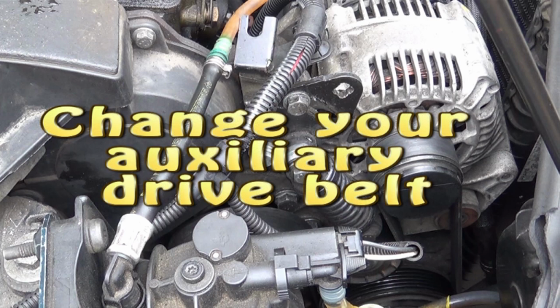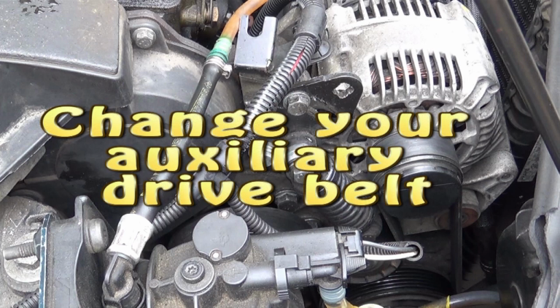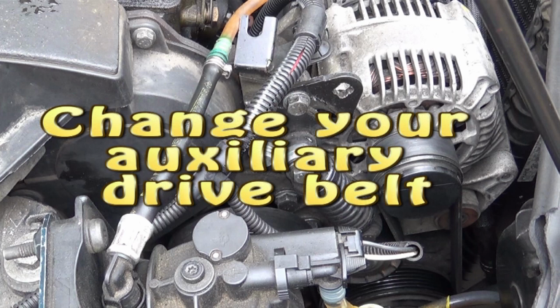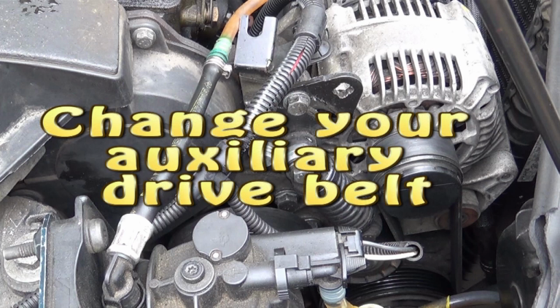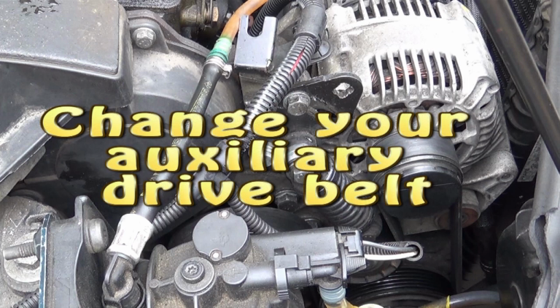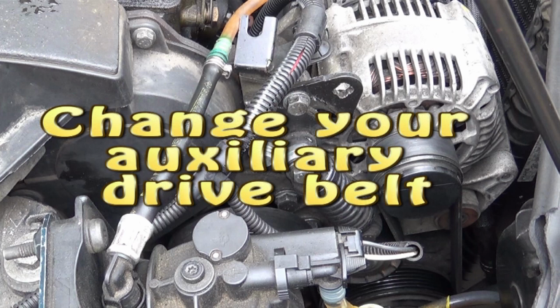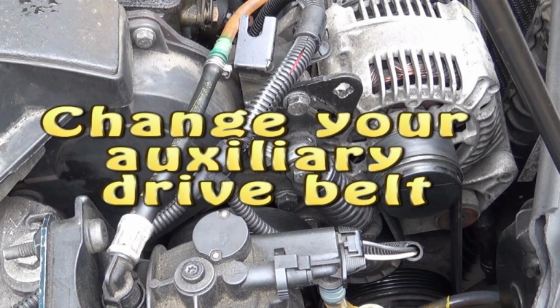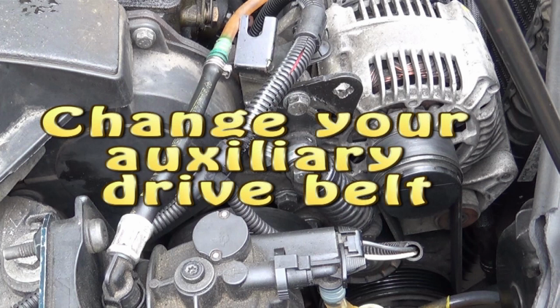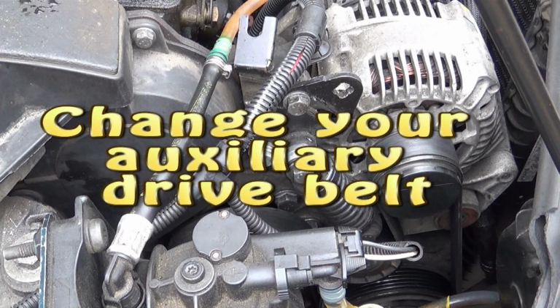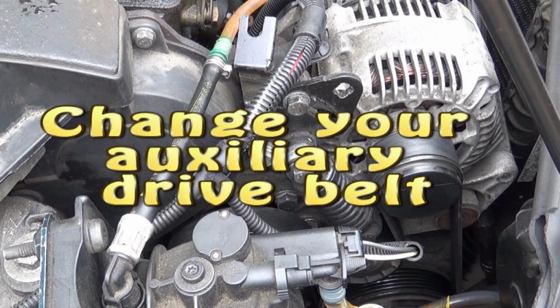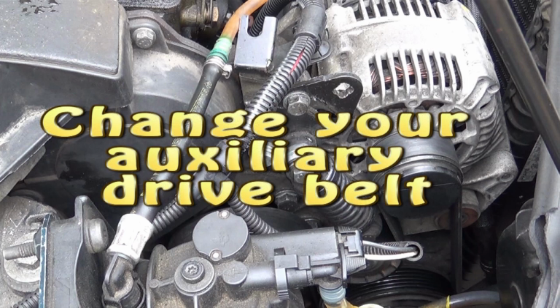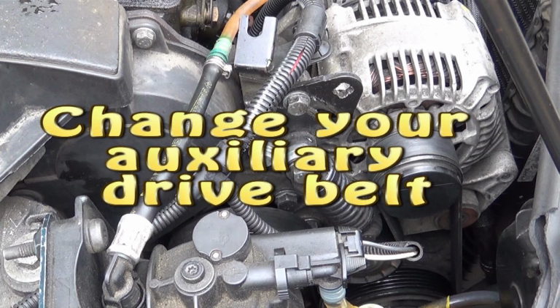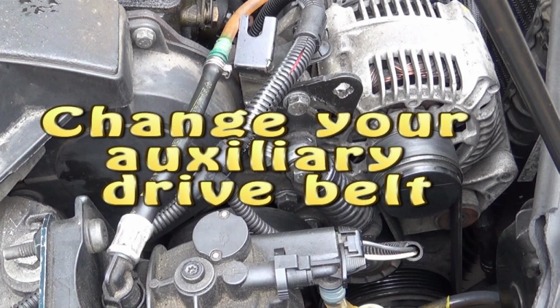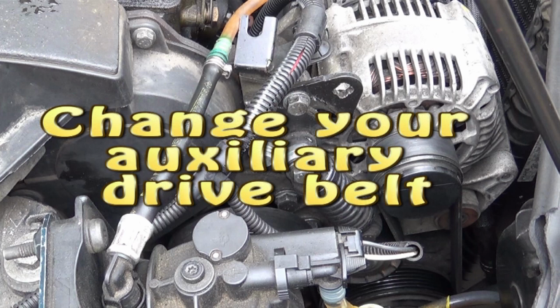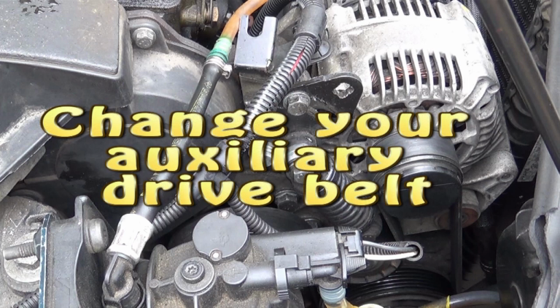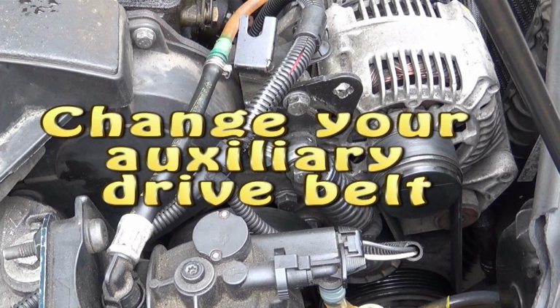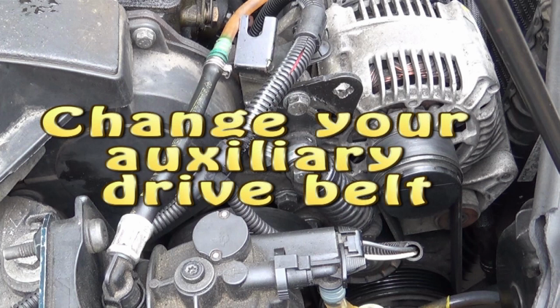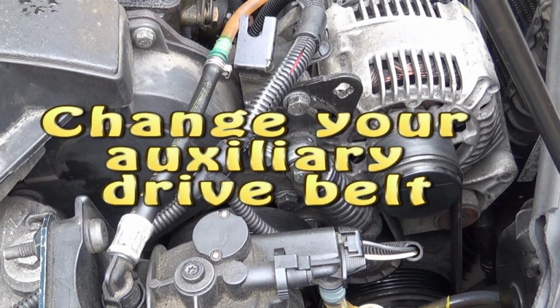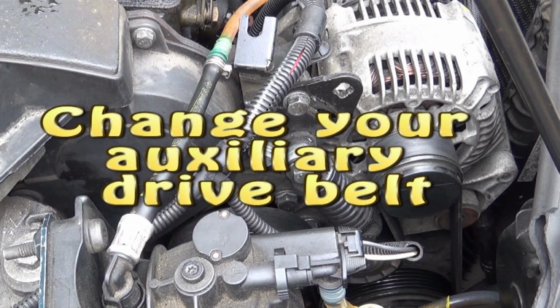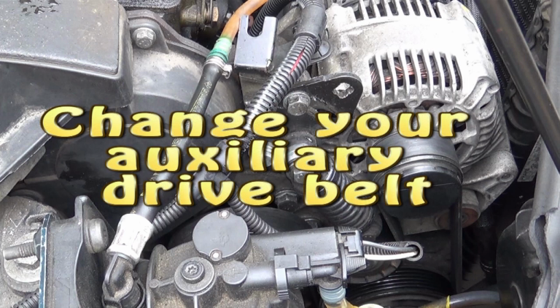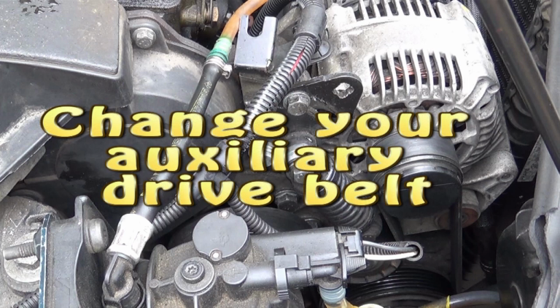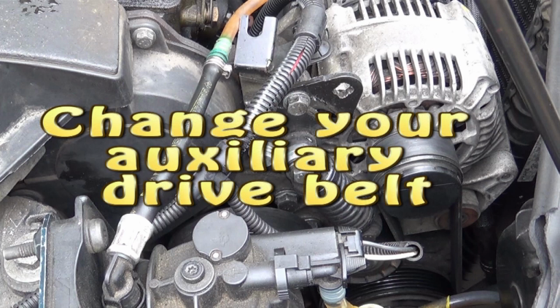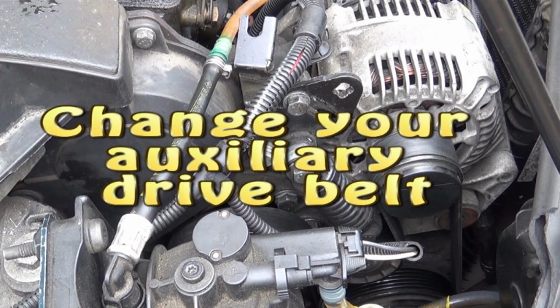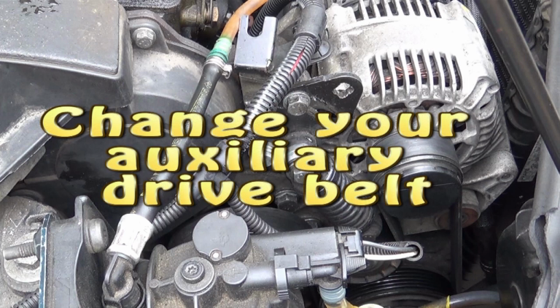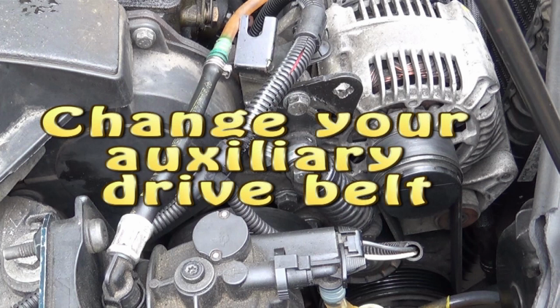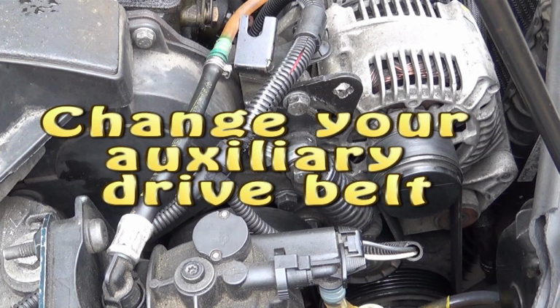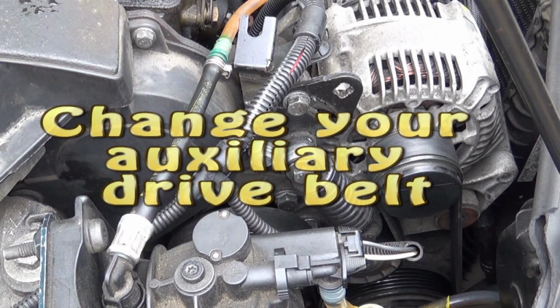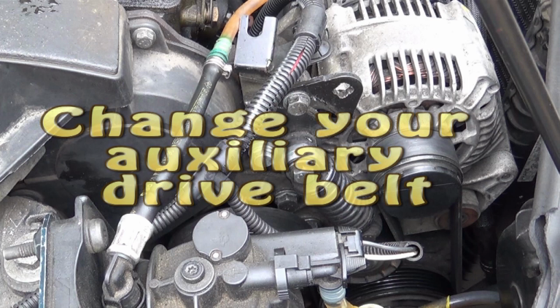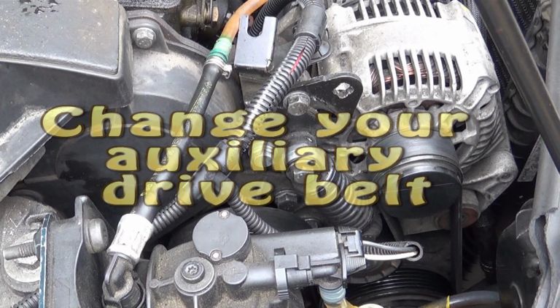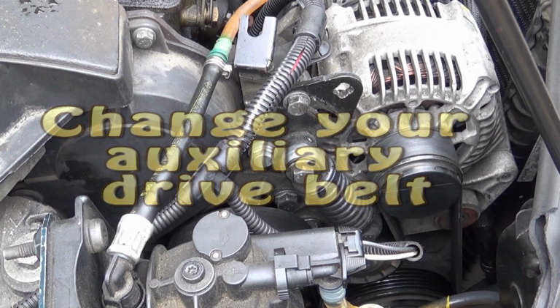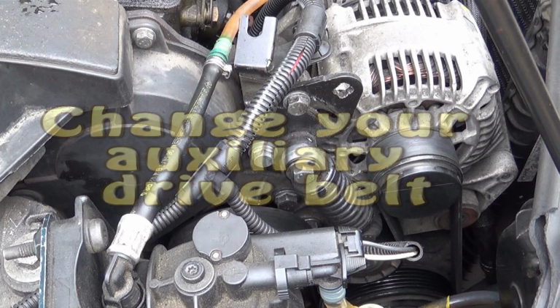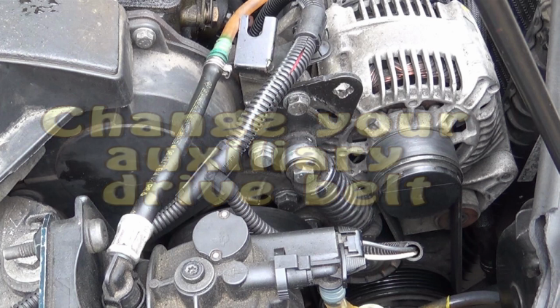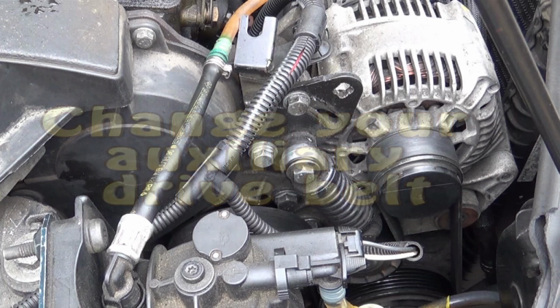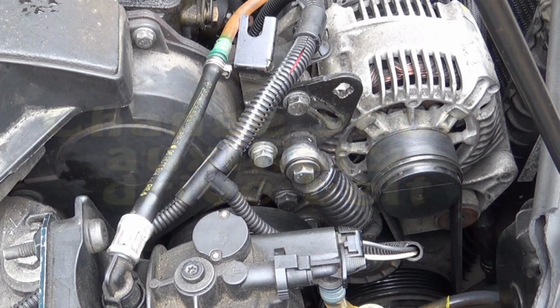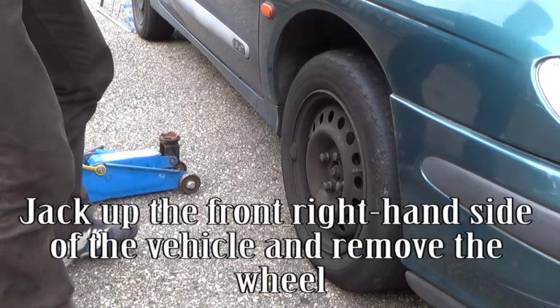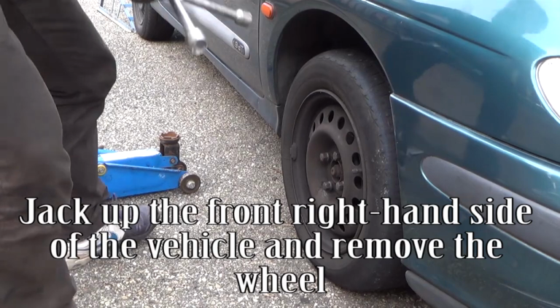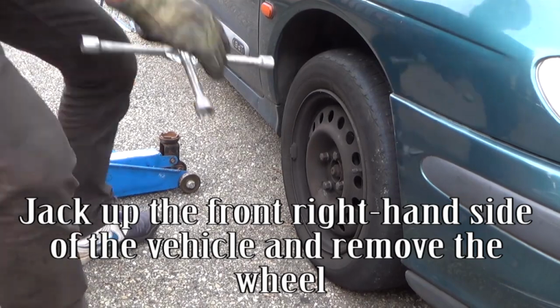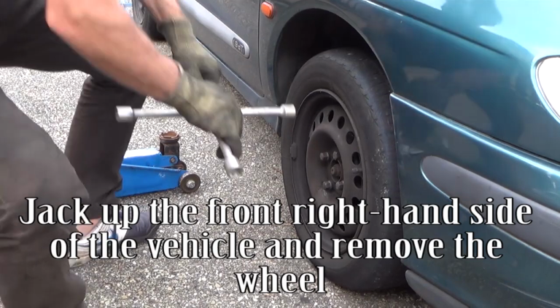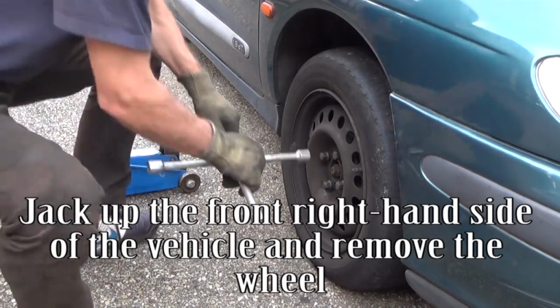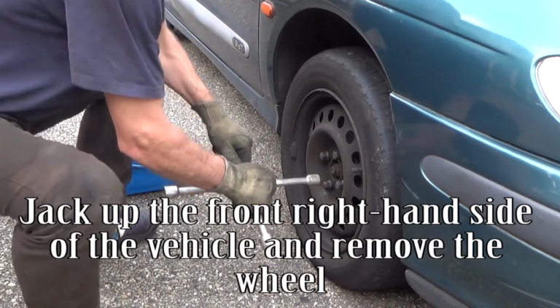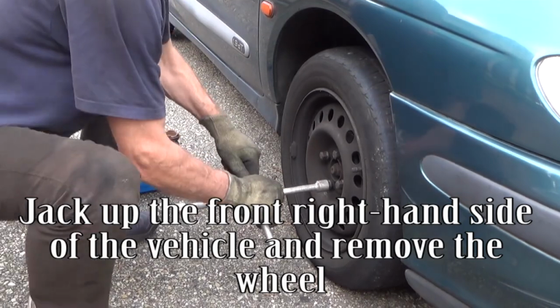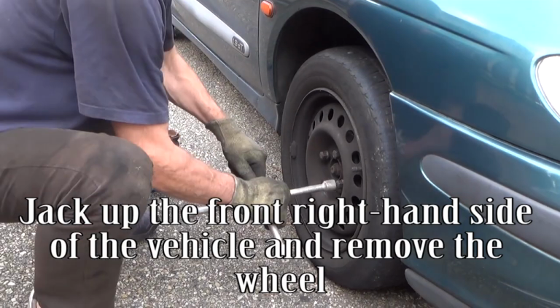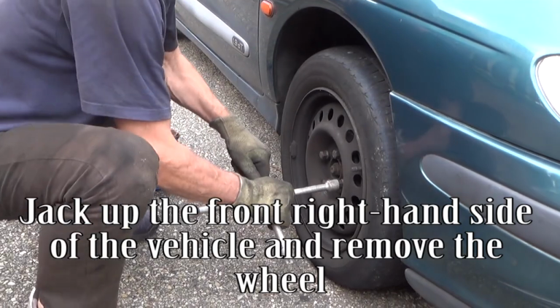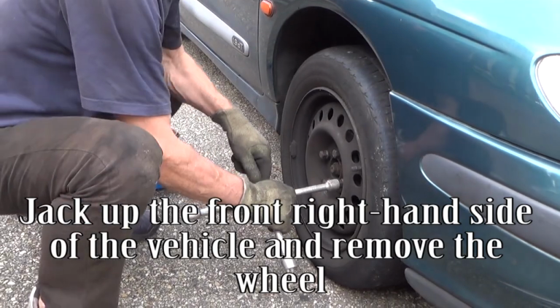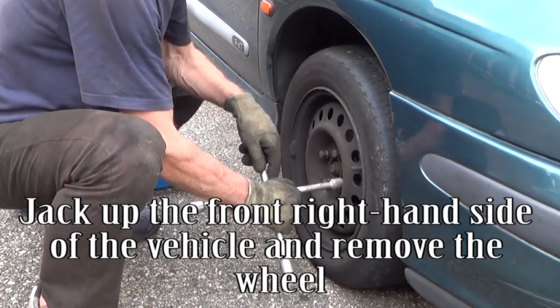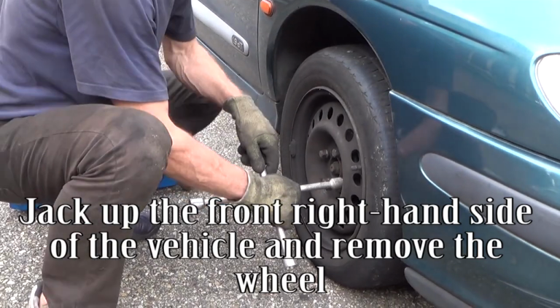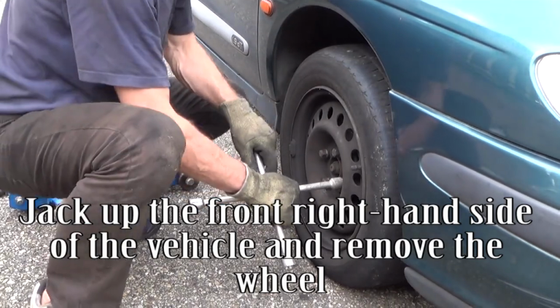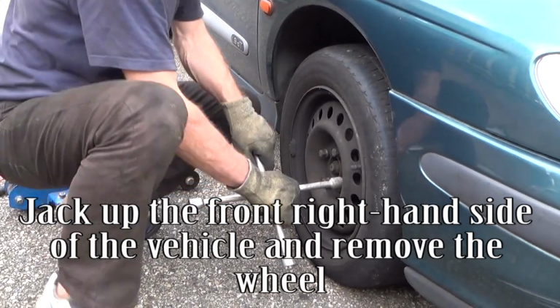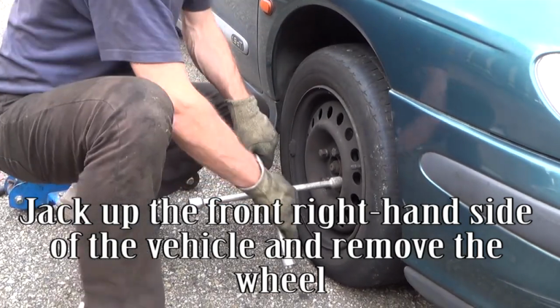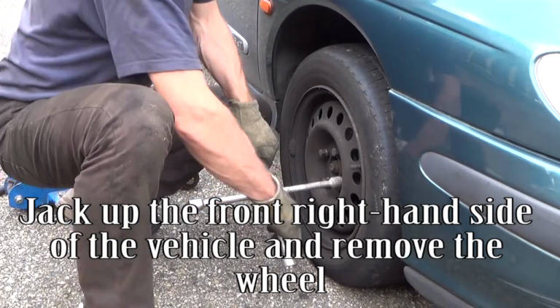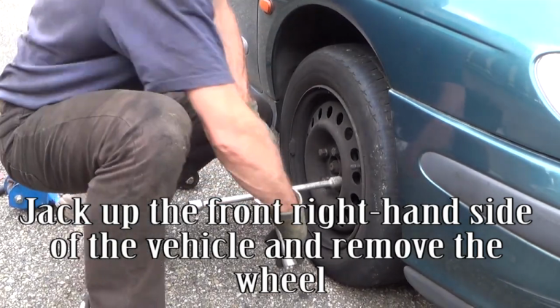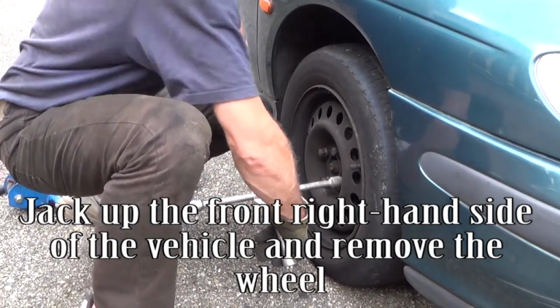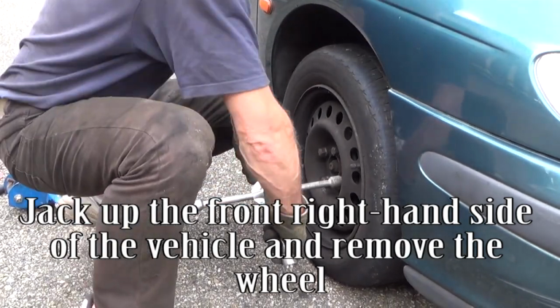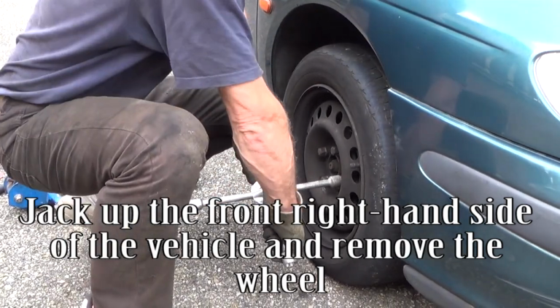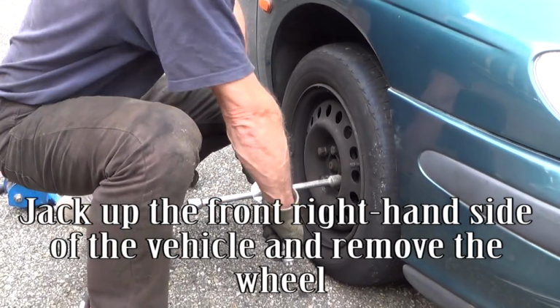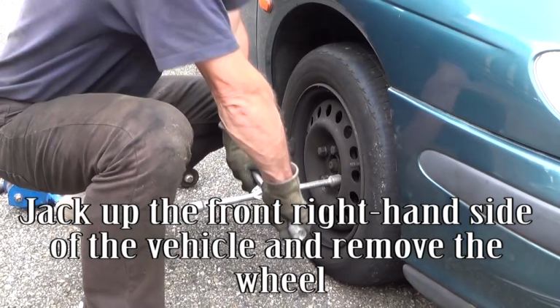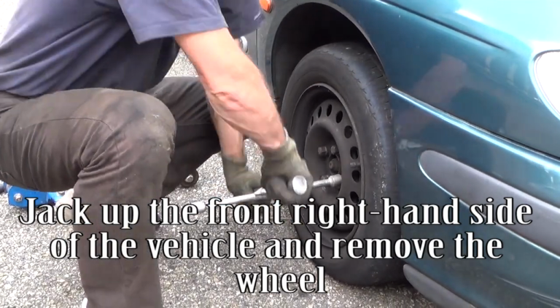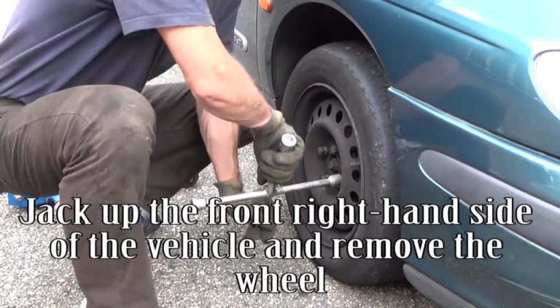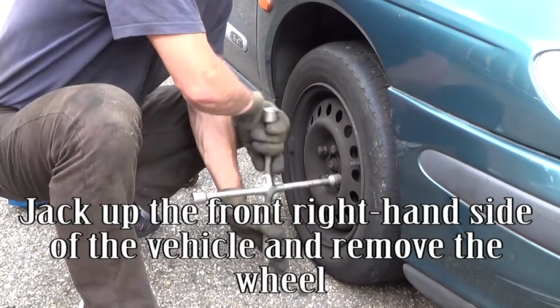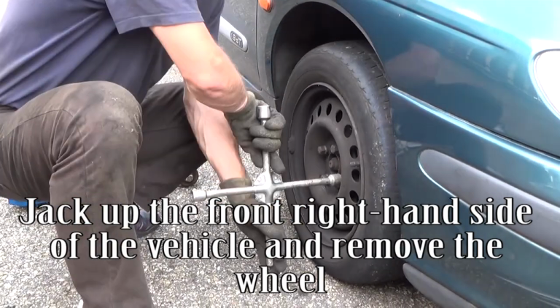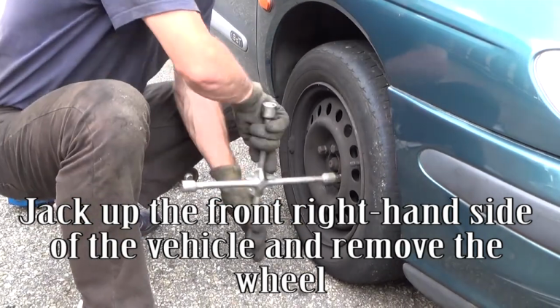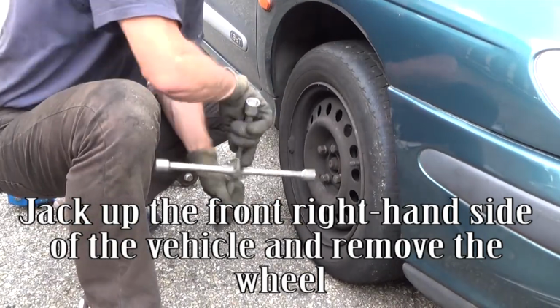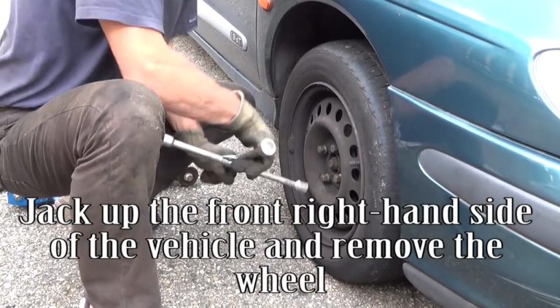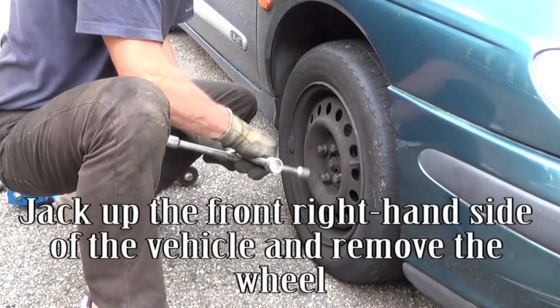Change your auxiliary drive belt. Jack up the front right-hand side of the vehicle and remove the wheel.